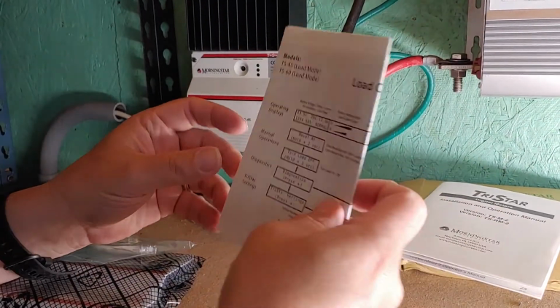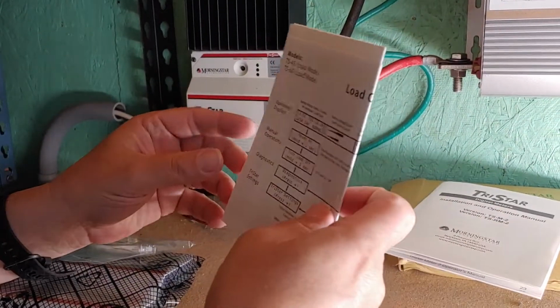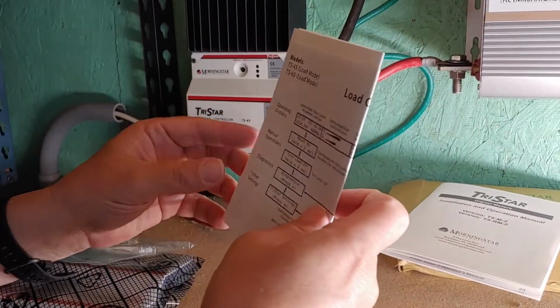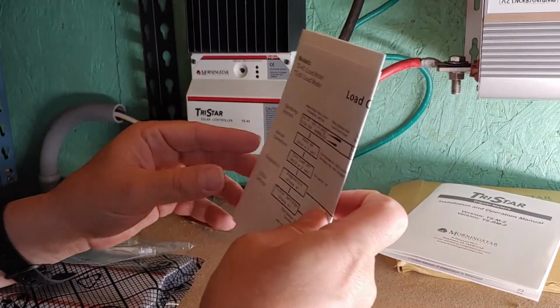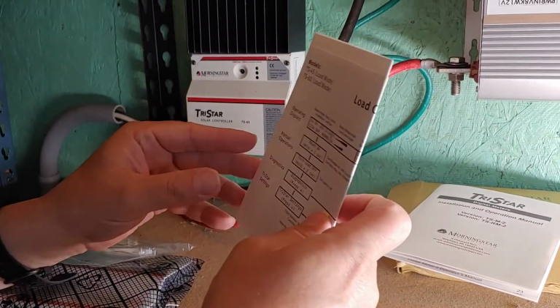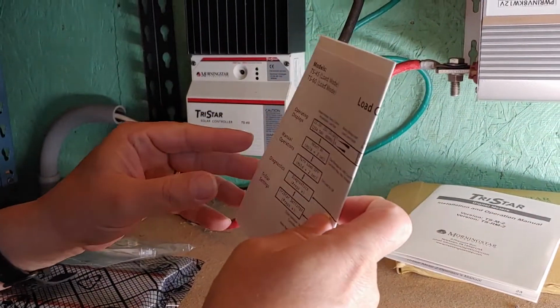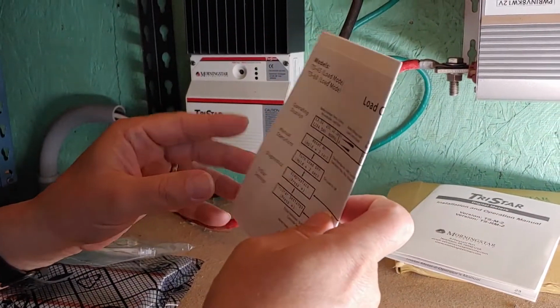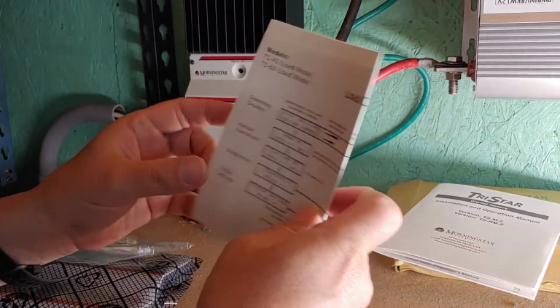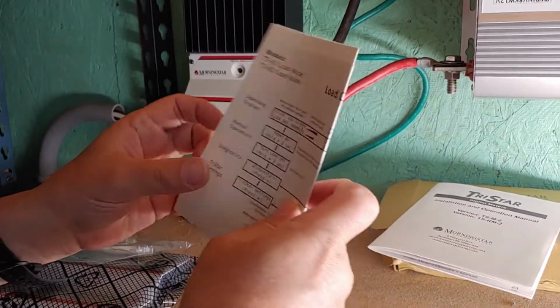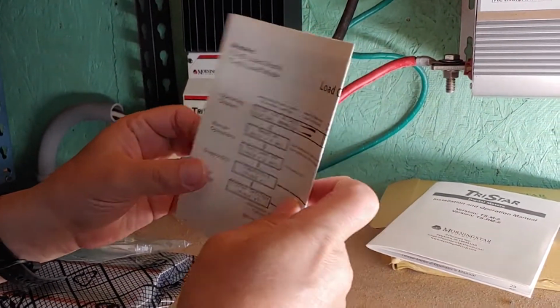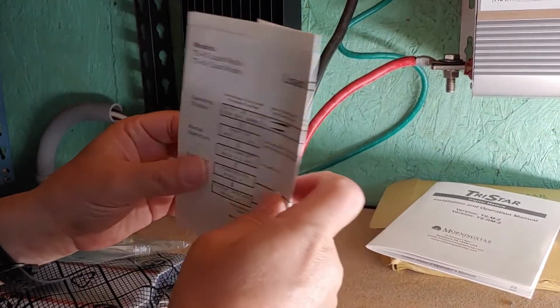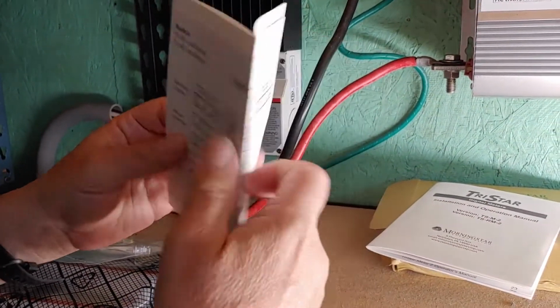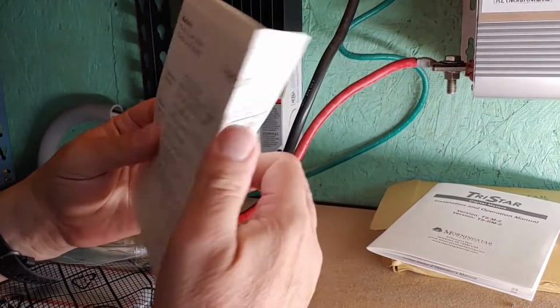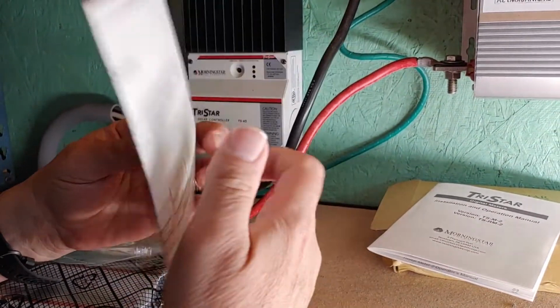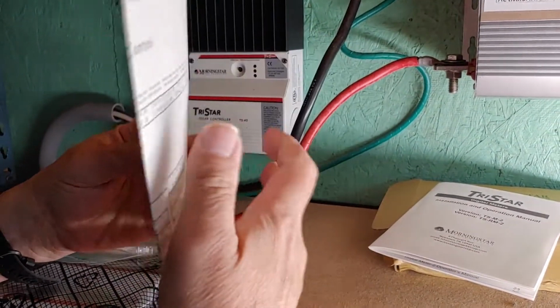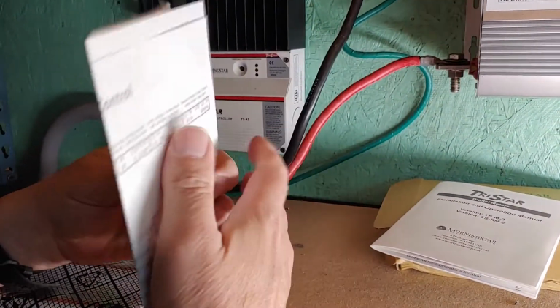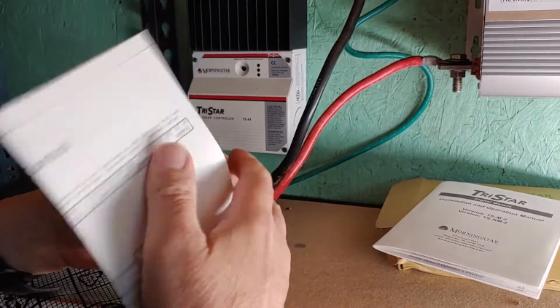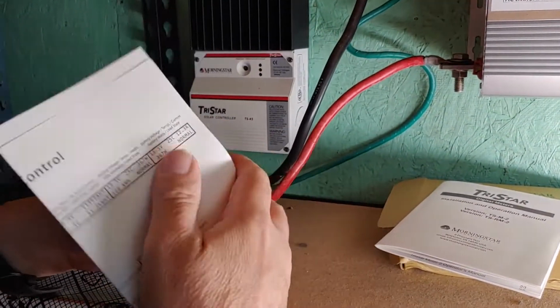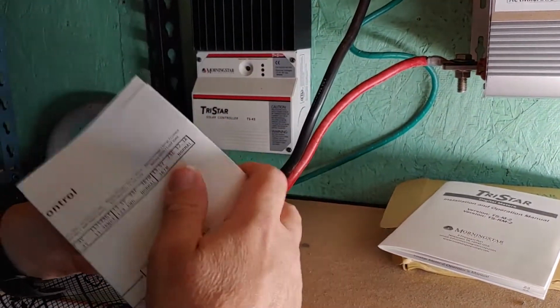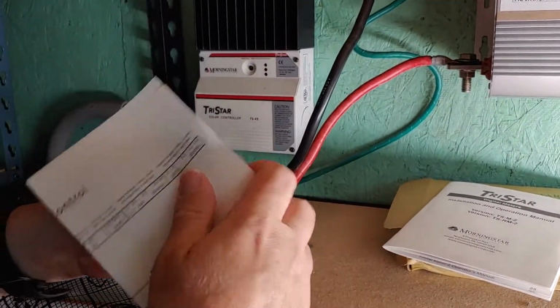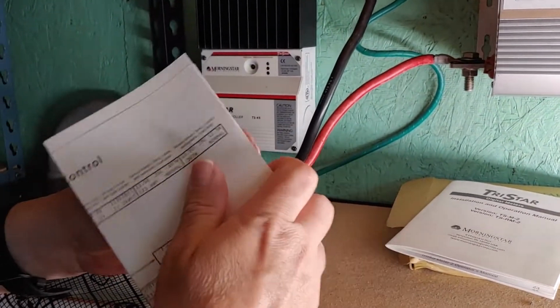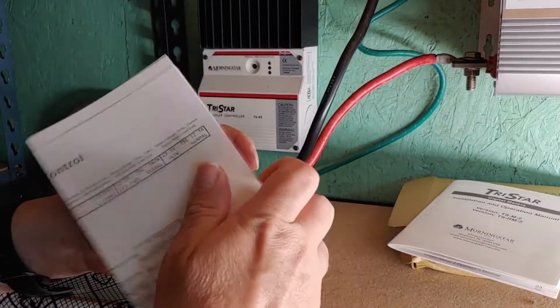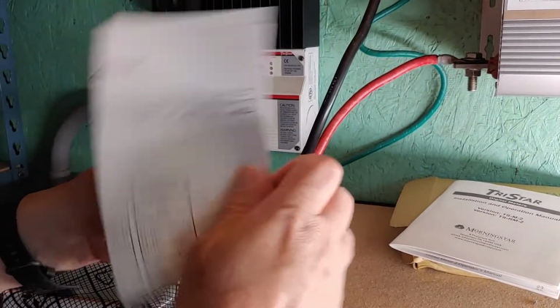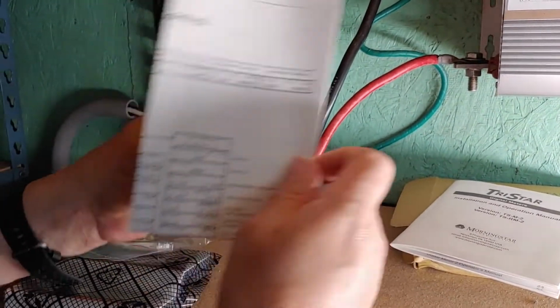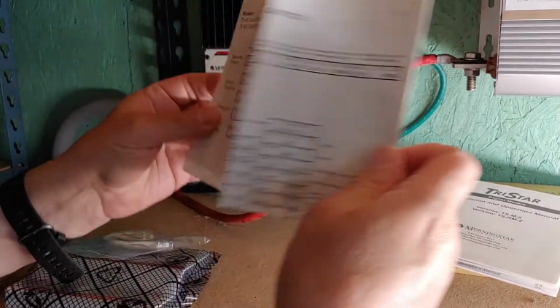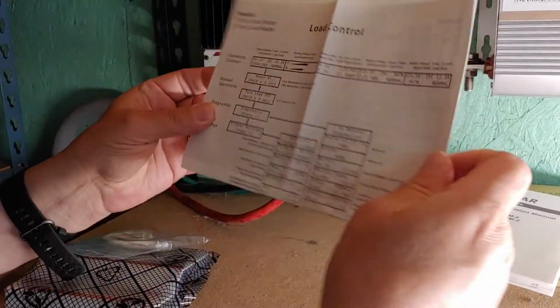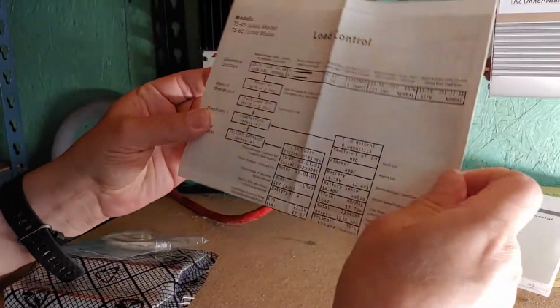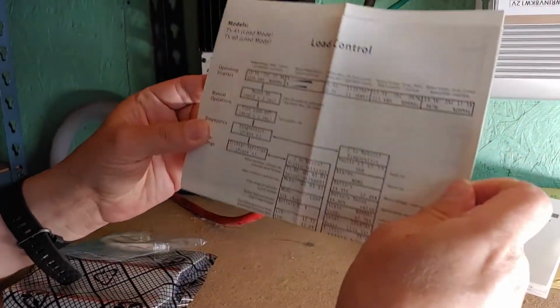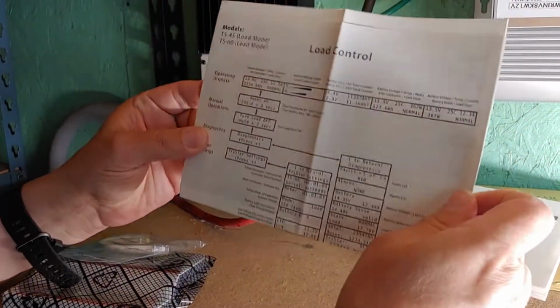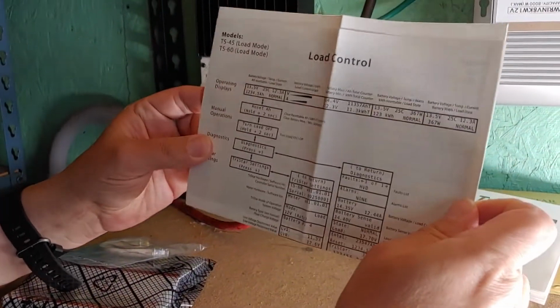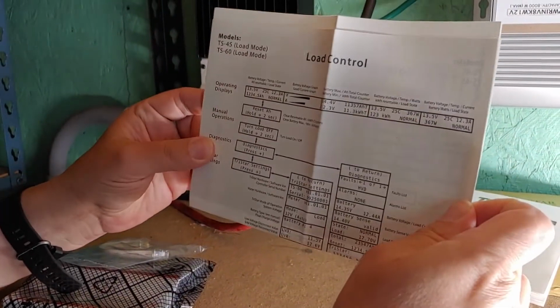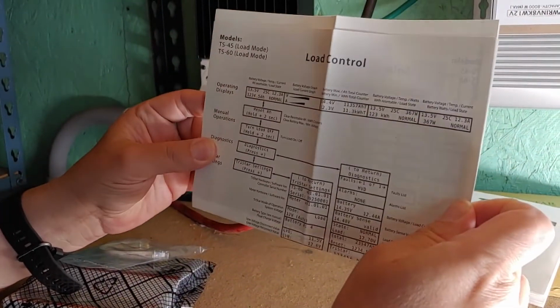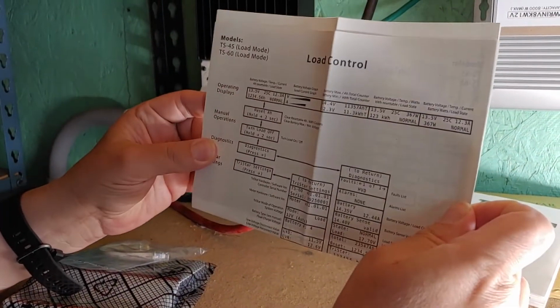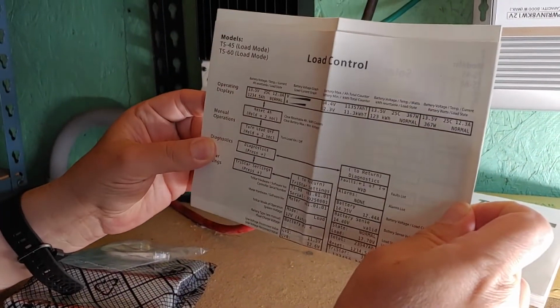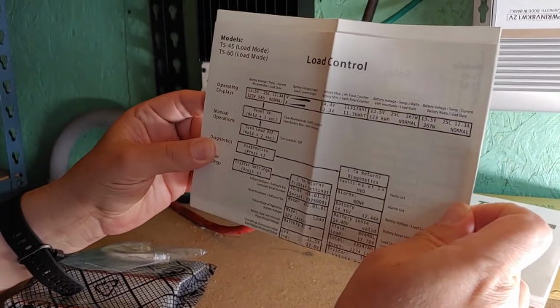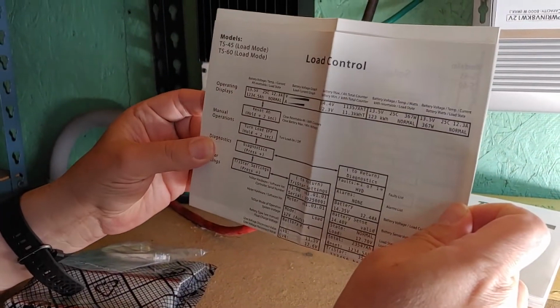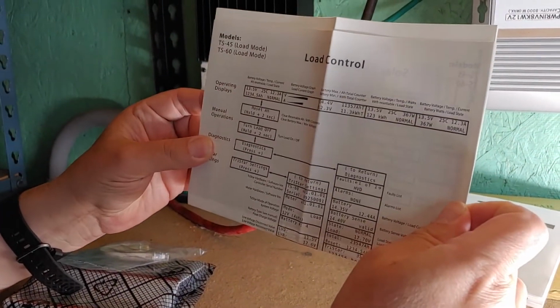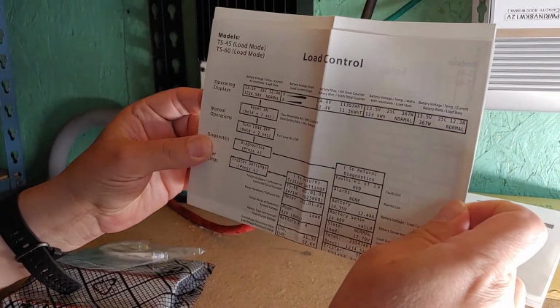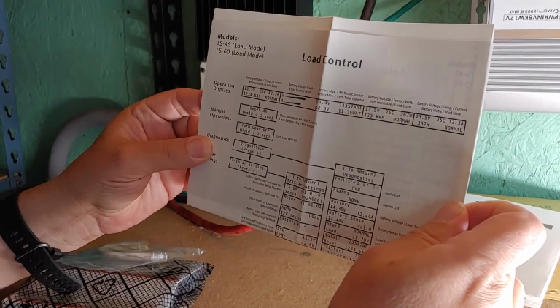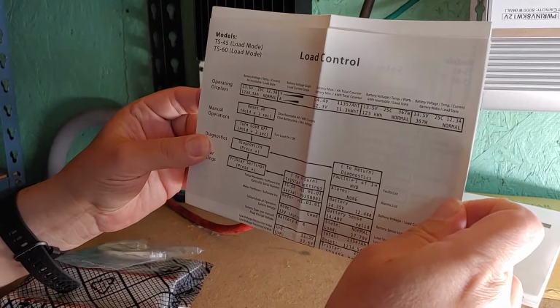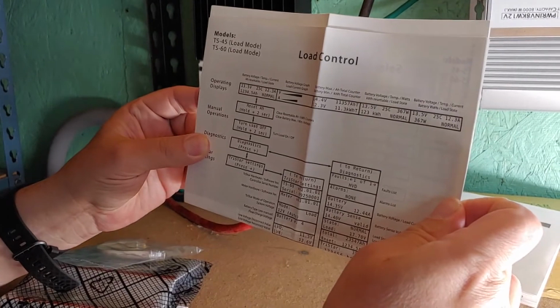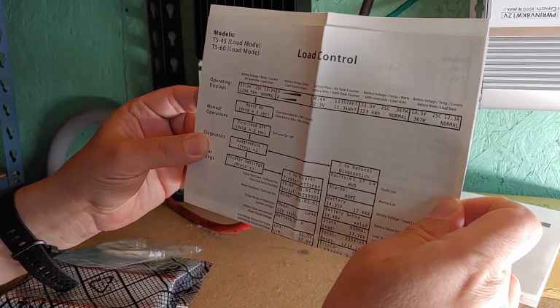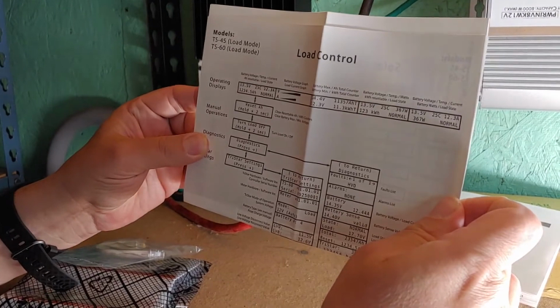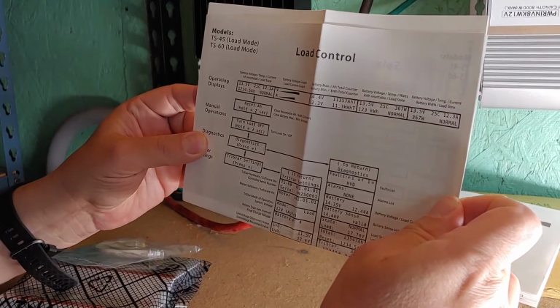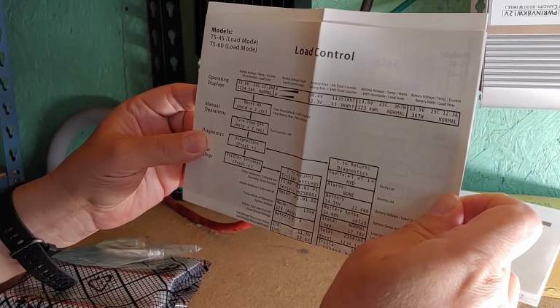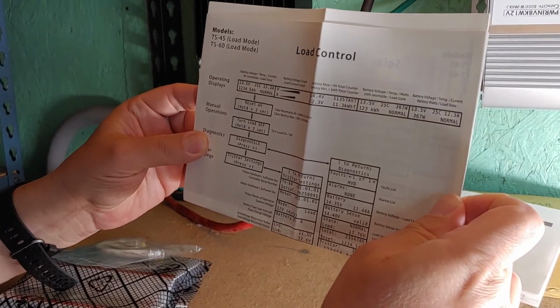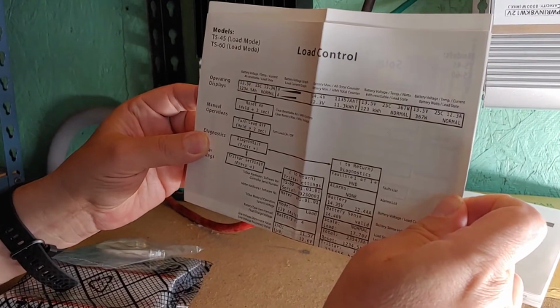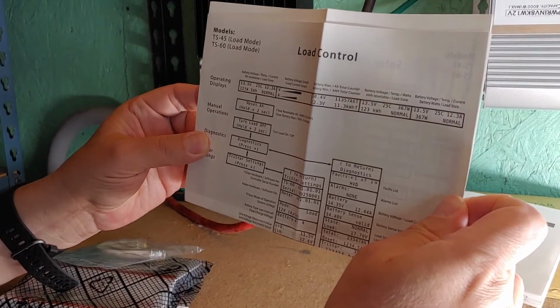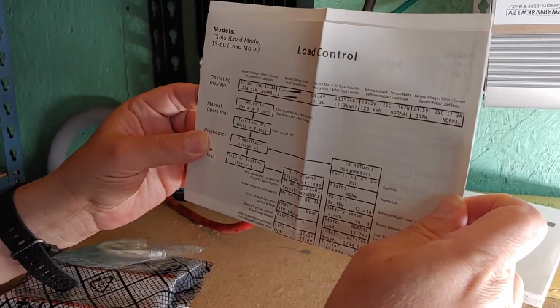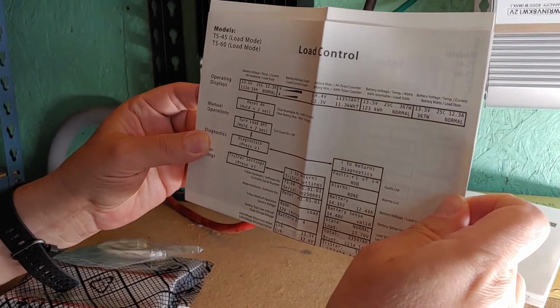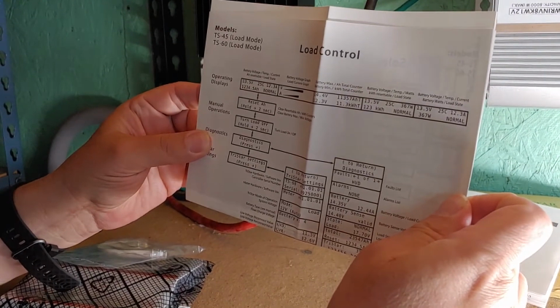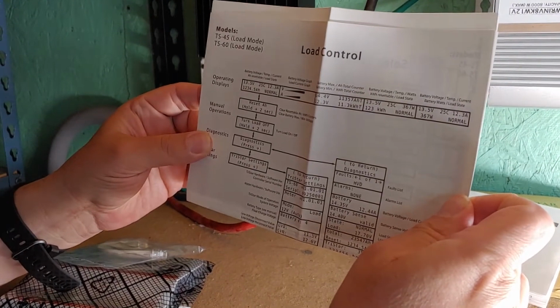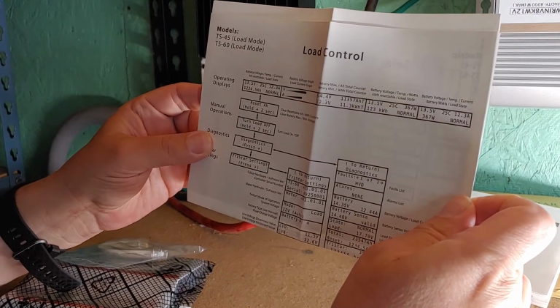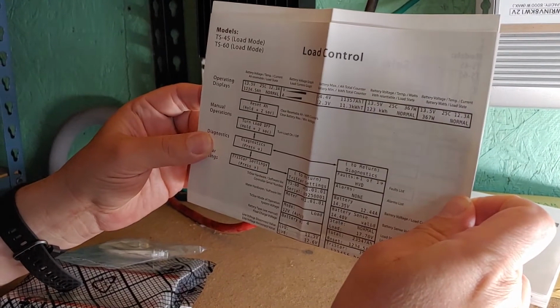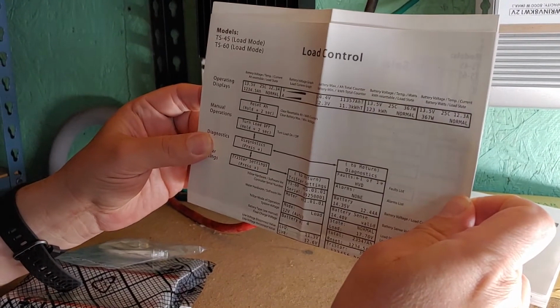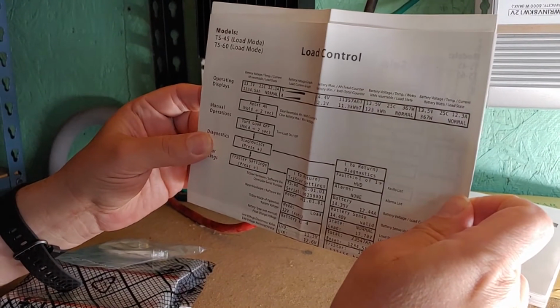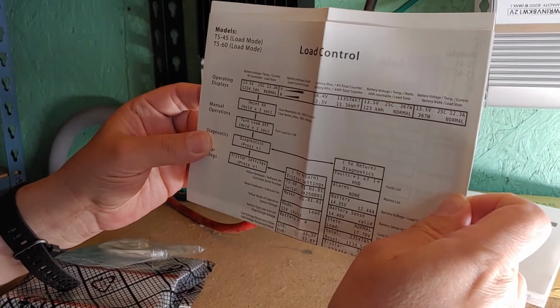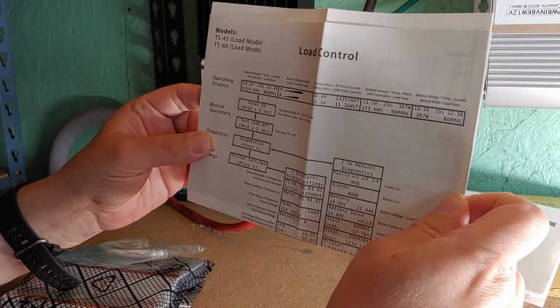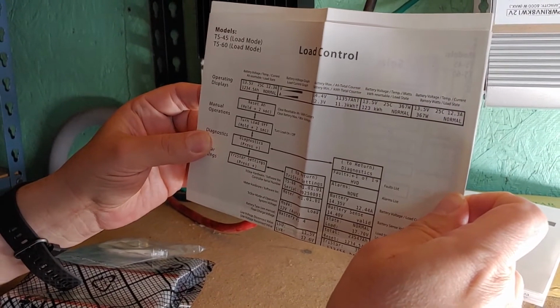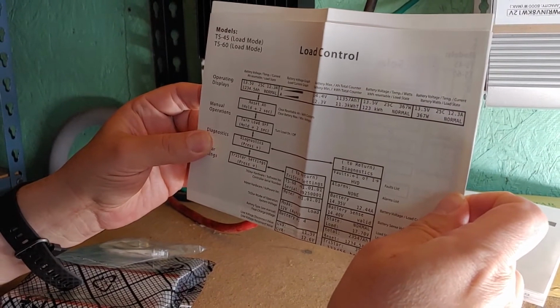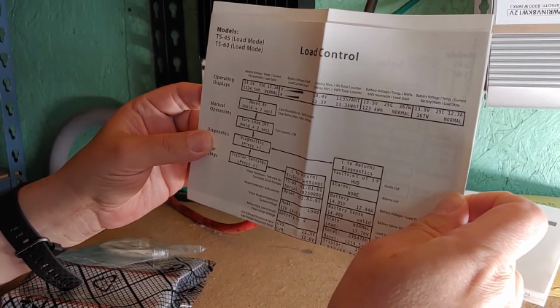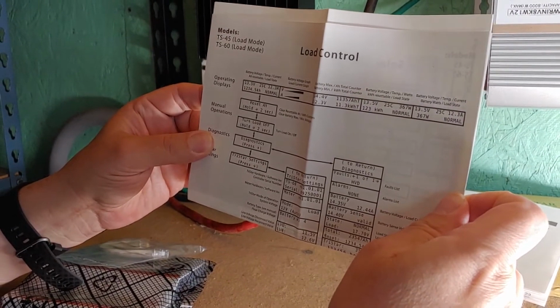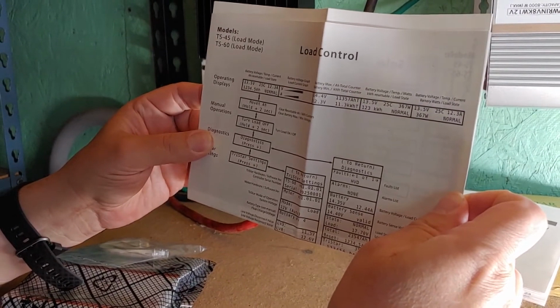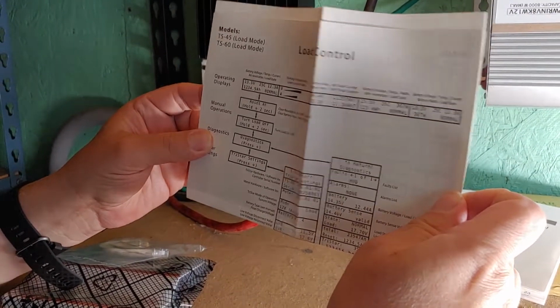They sent this nice flowchart — see right here? That also doesn't mean much to me.